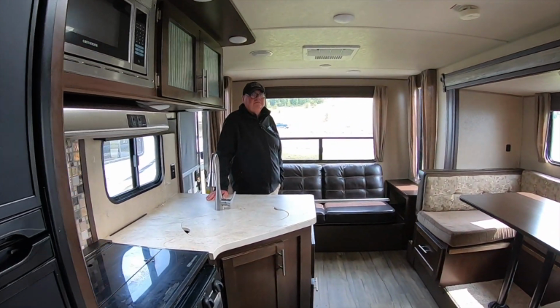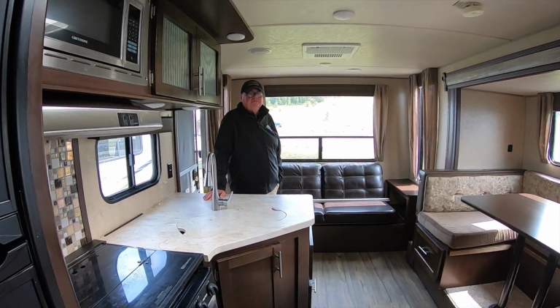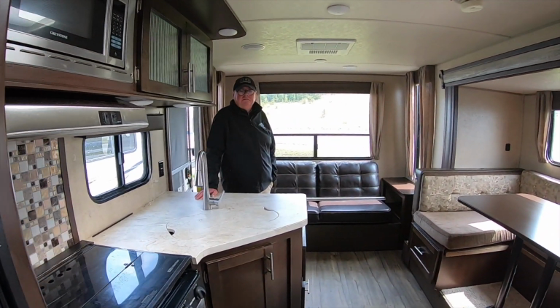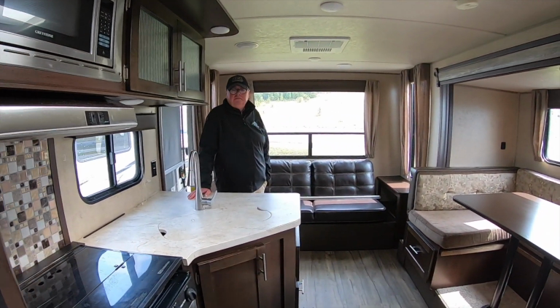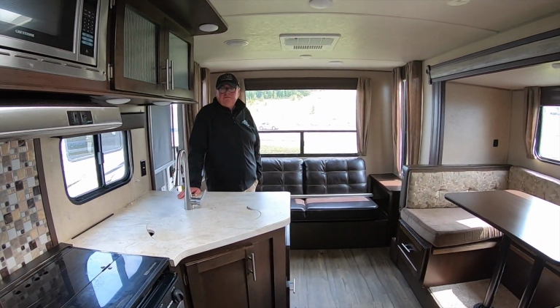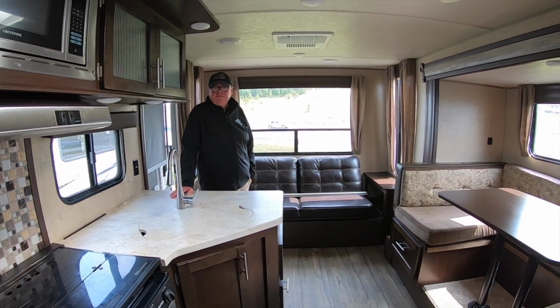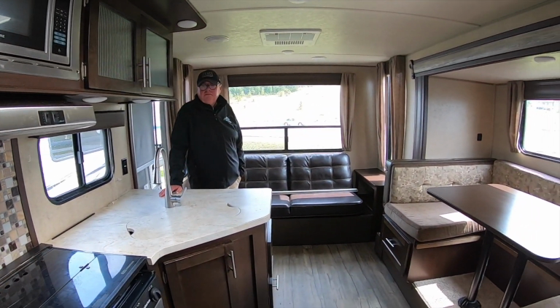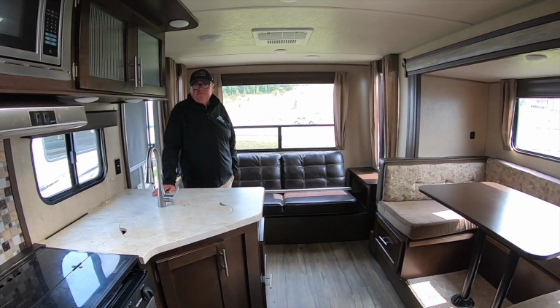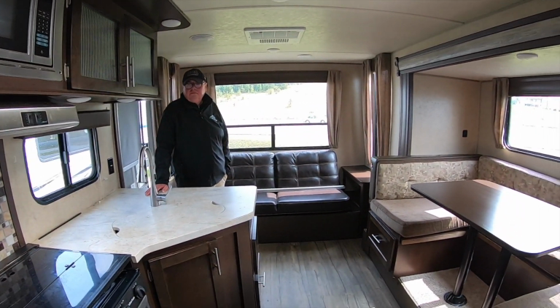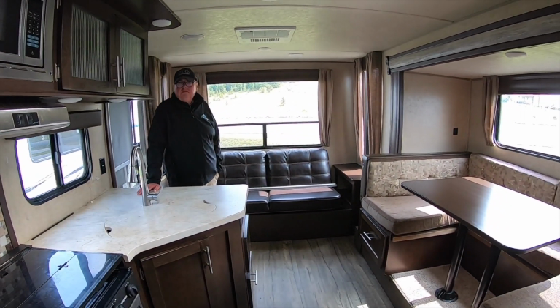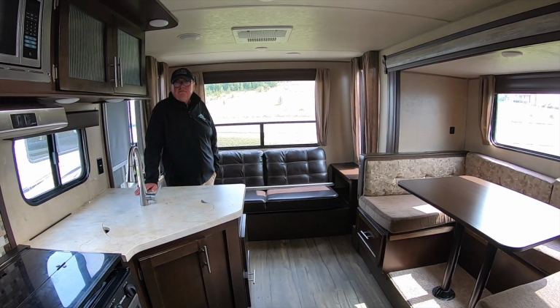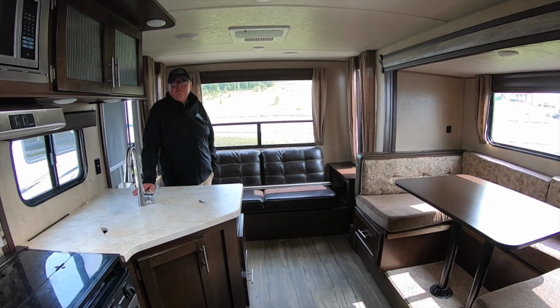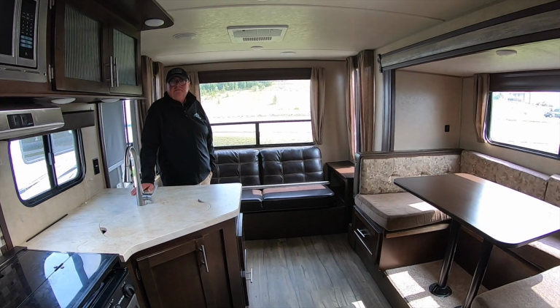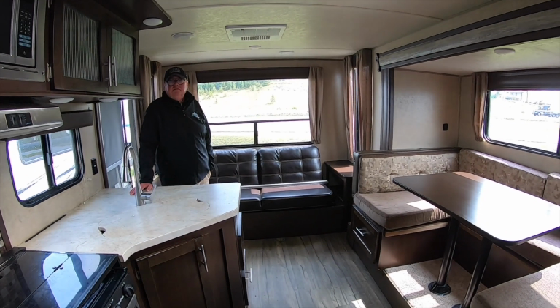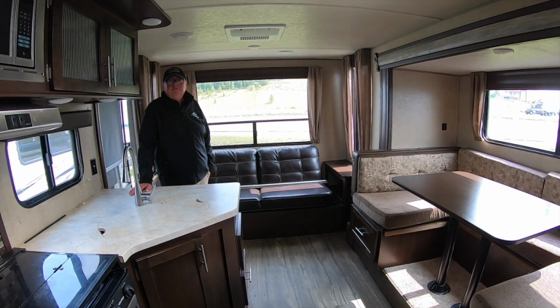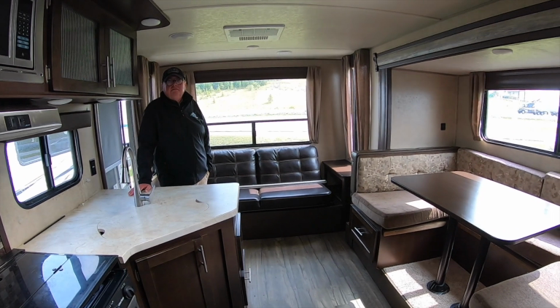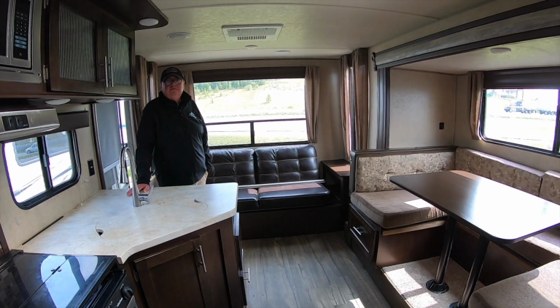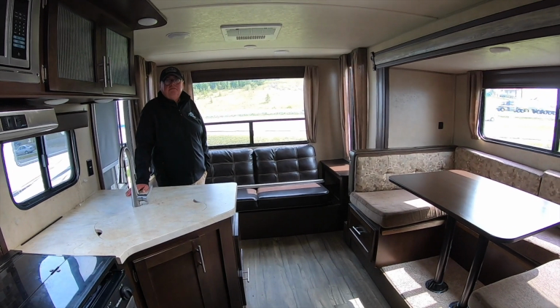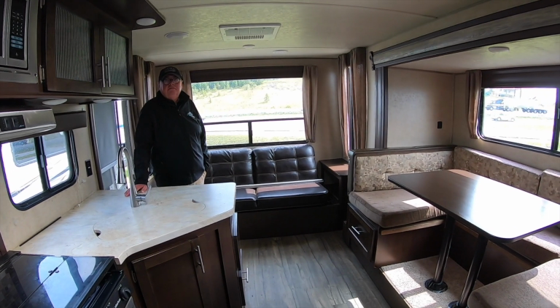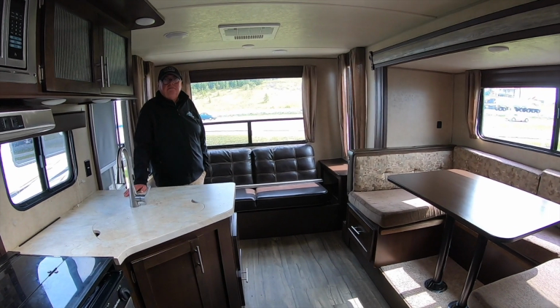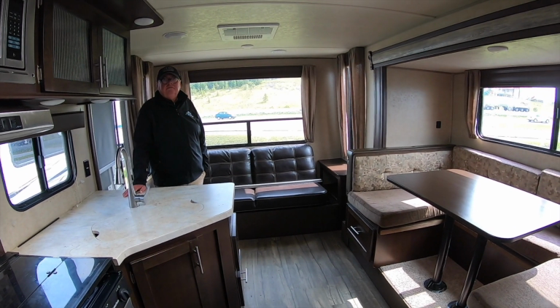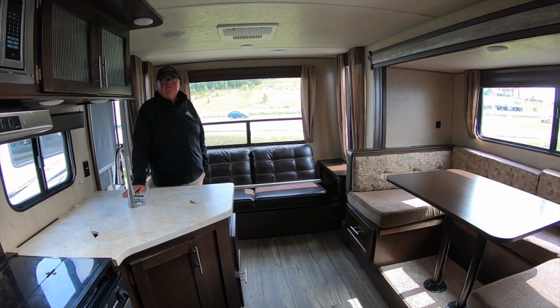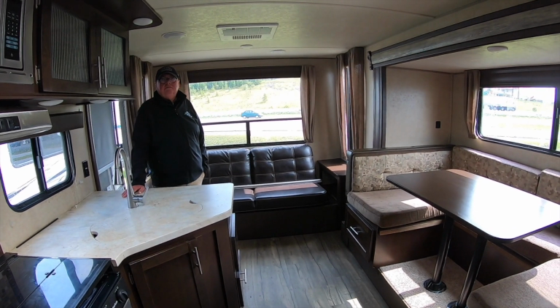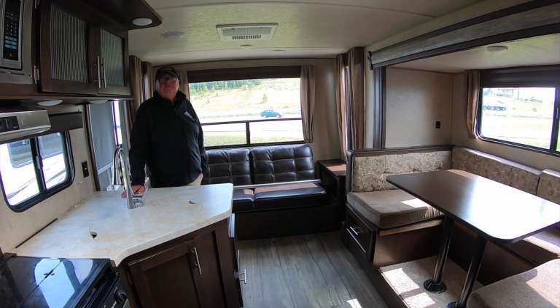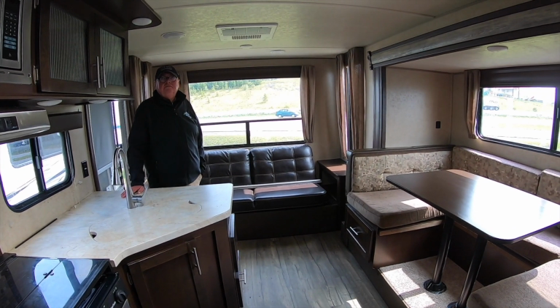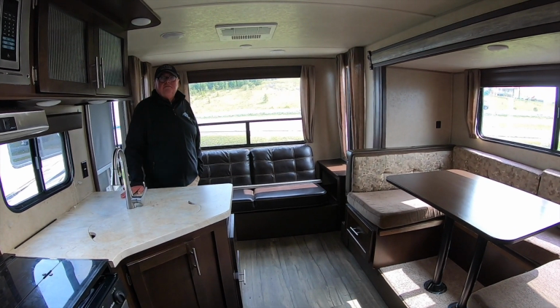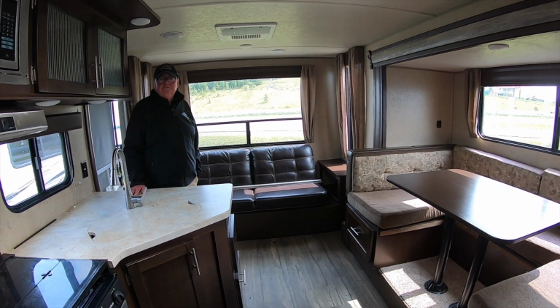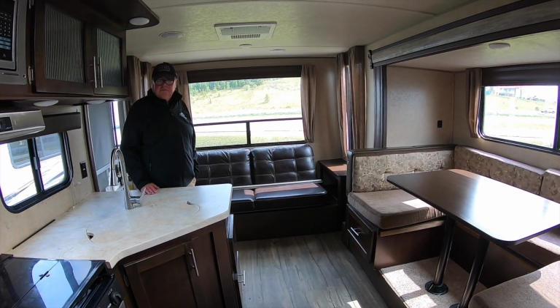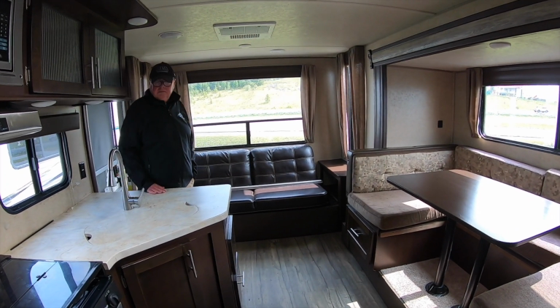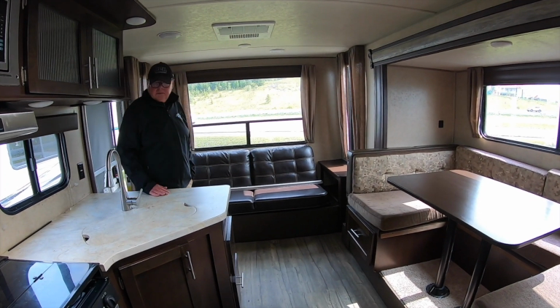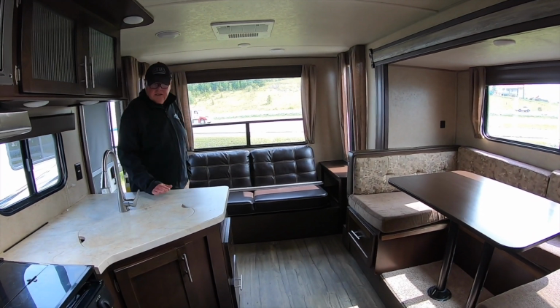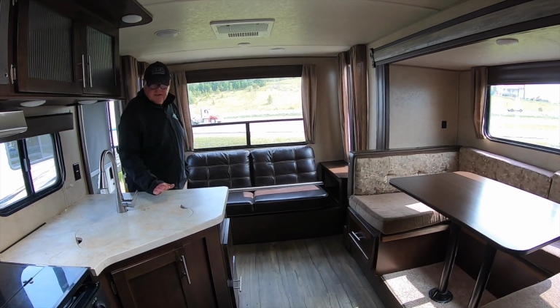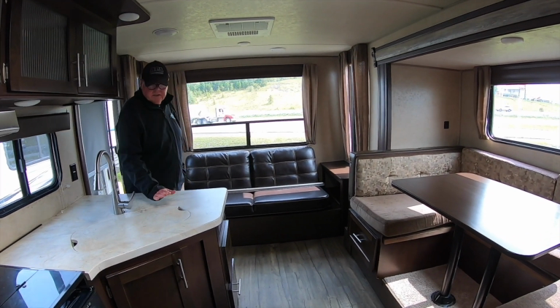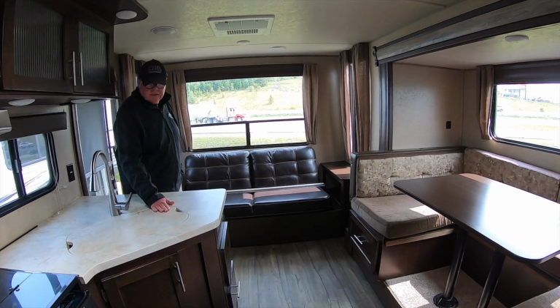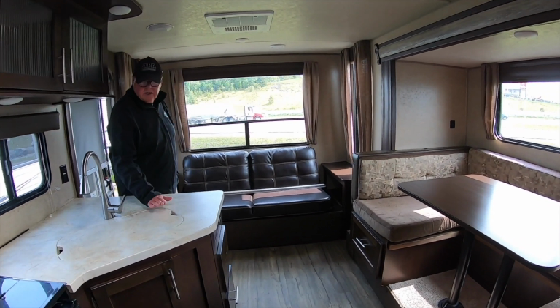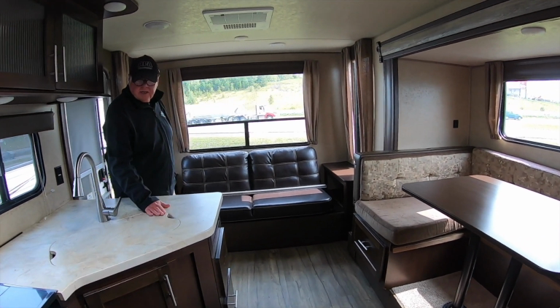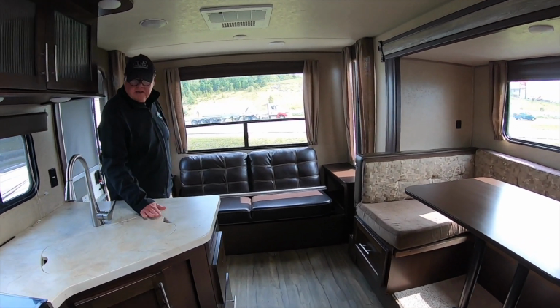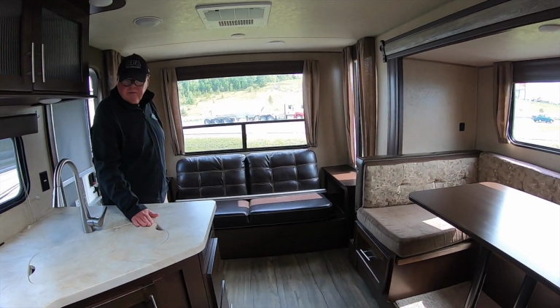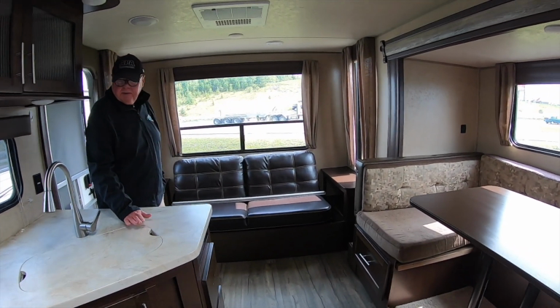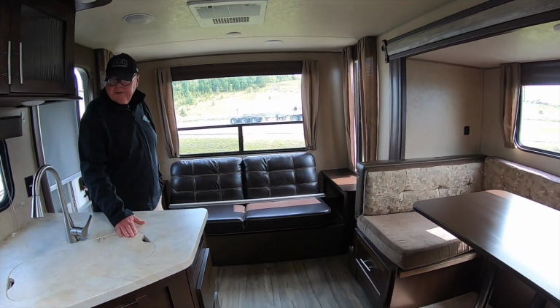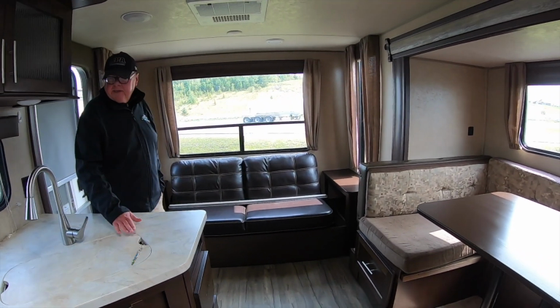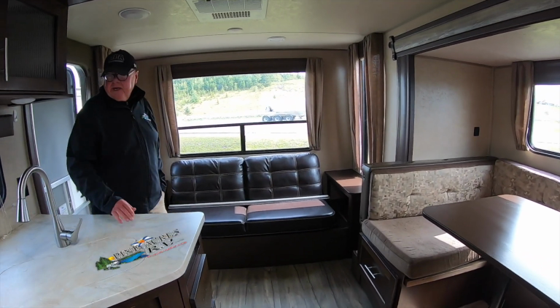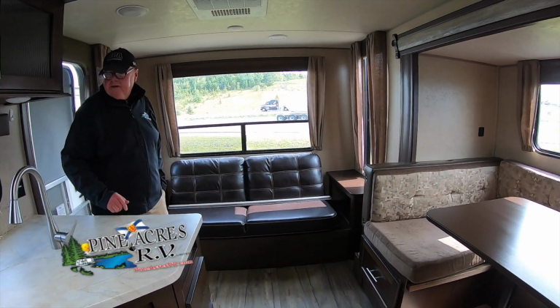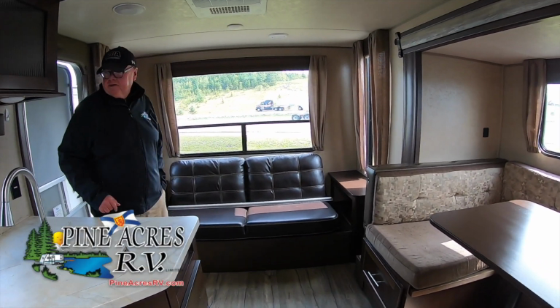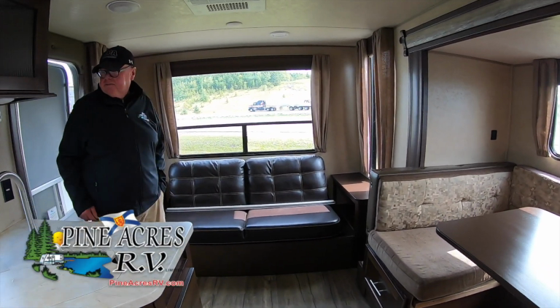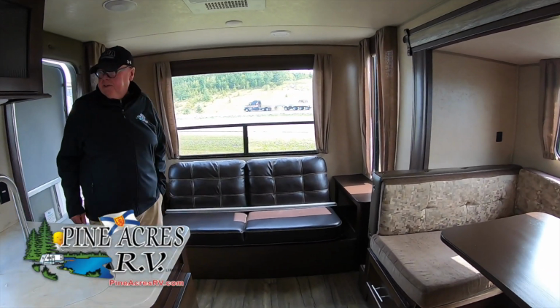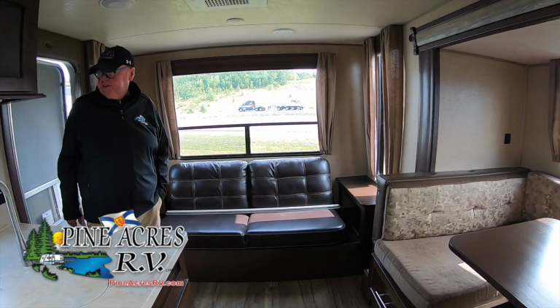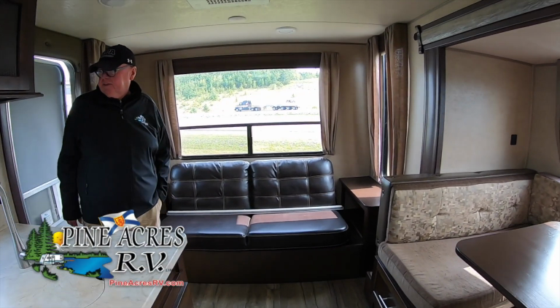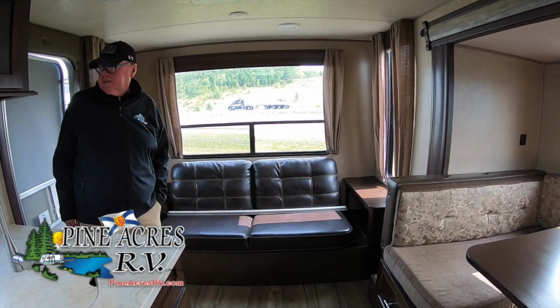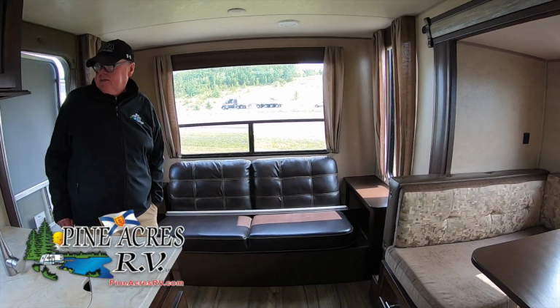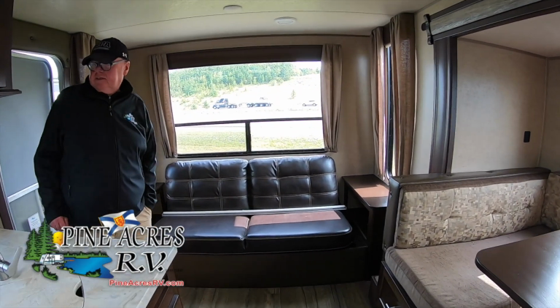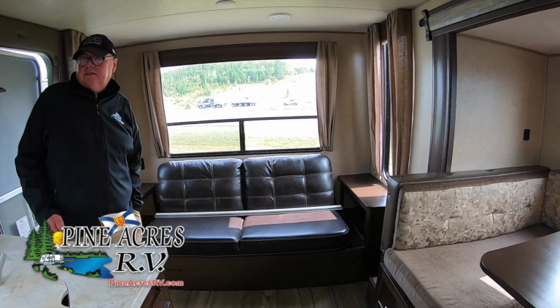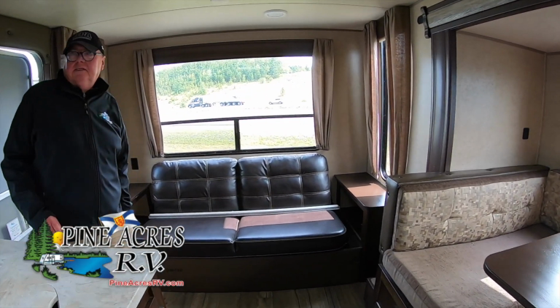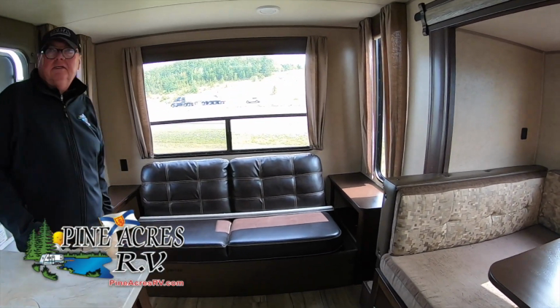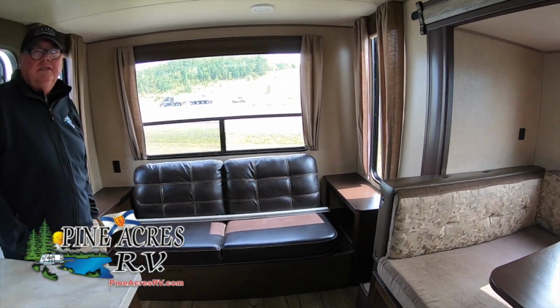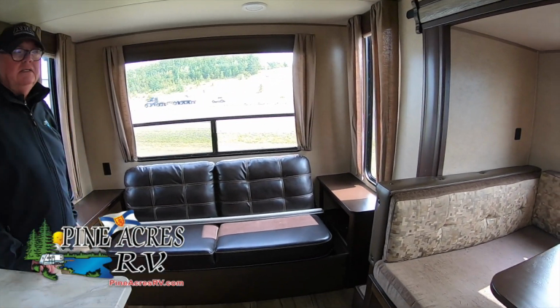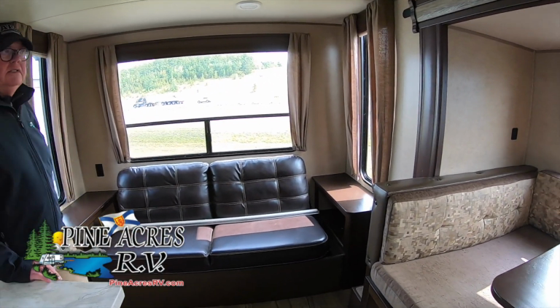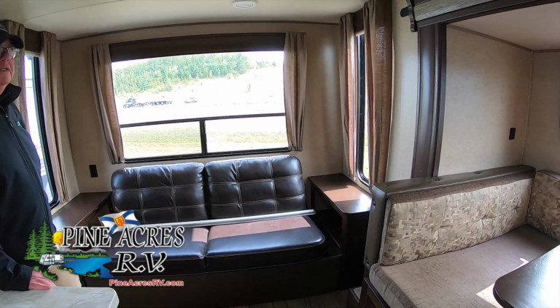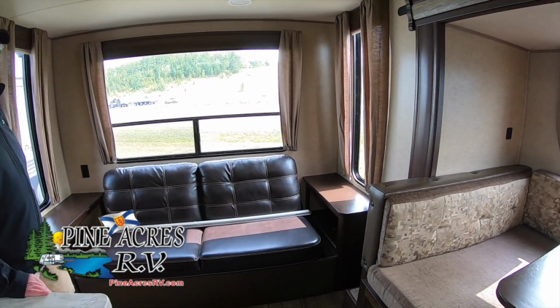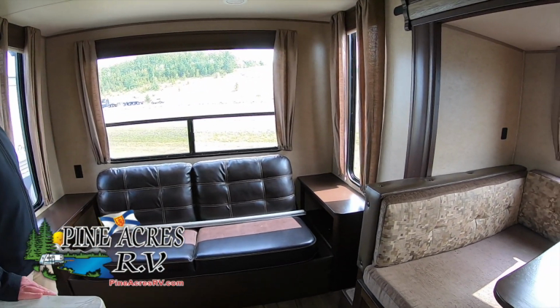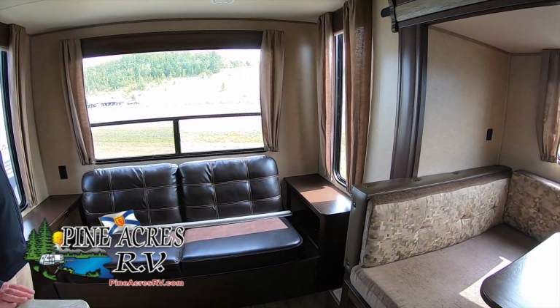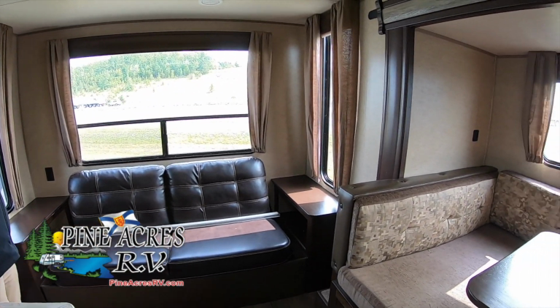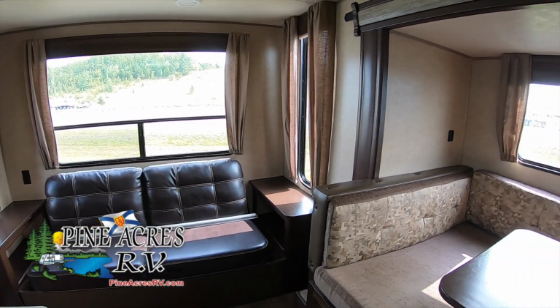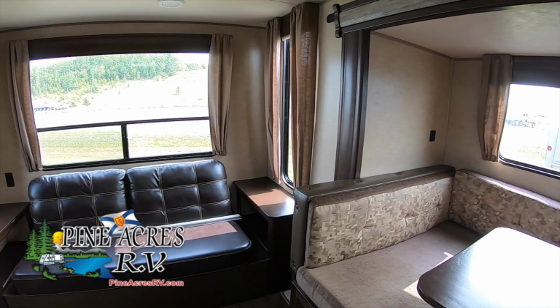Here we are from front to back. Quite a bit of counter space — lots of counter space. Little sofa.